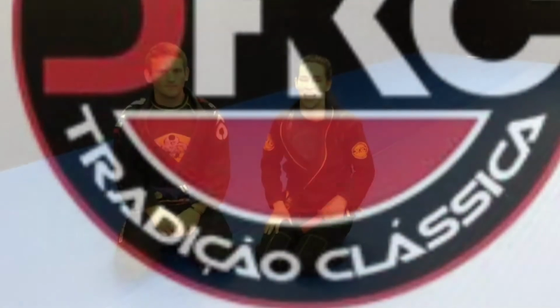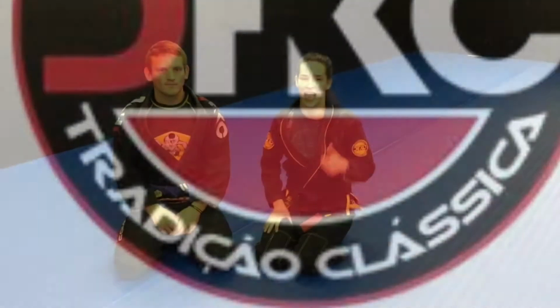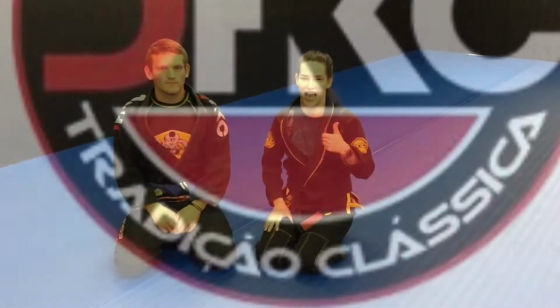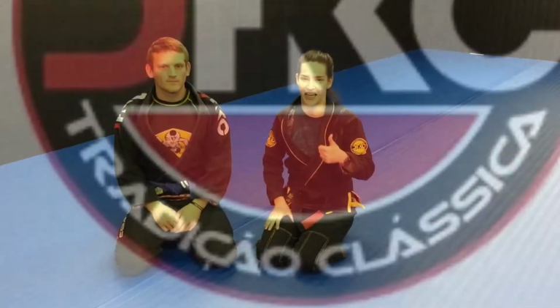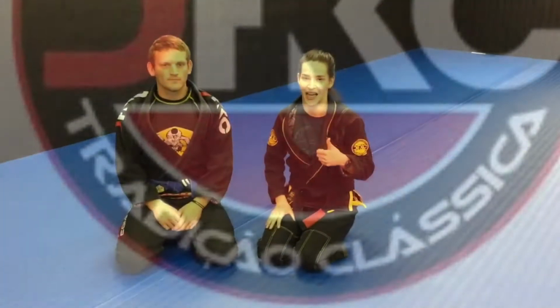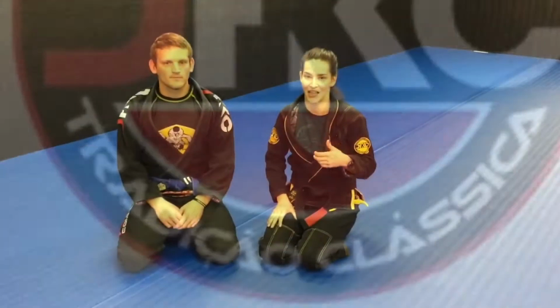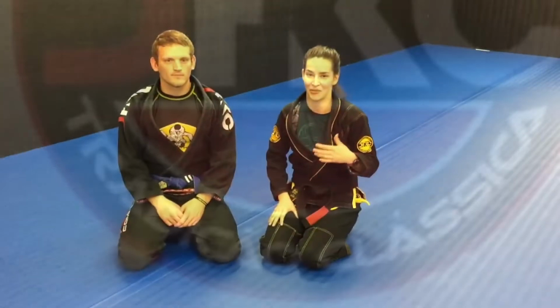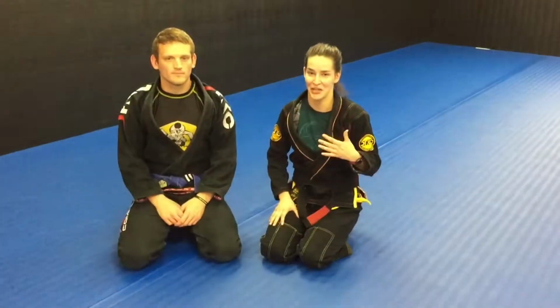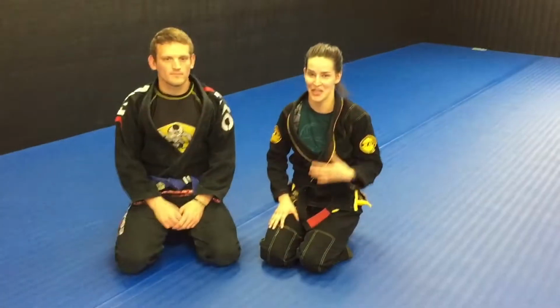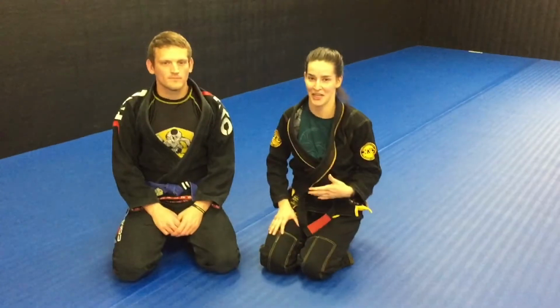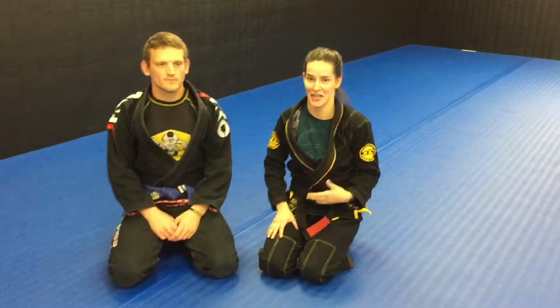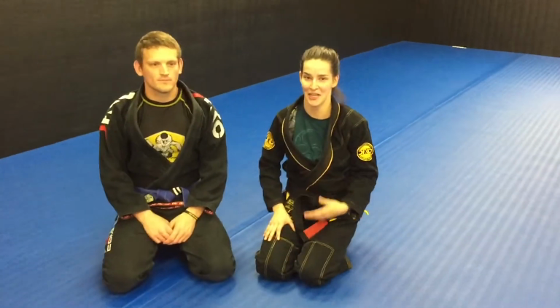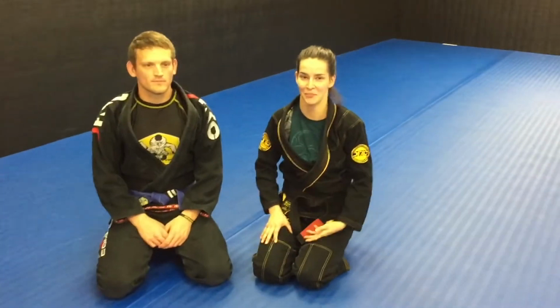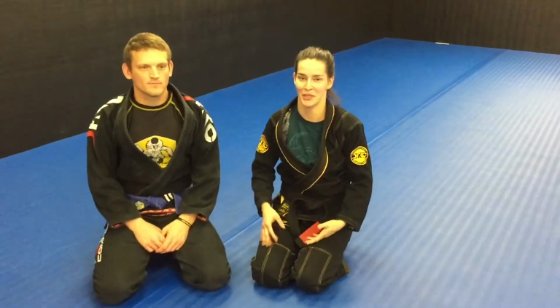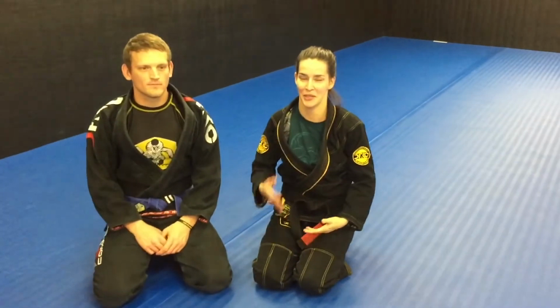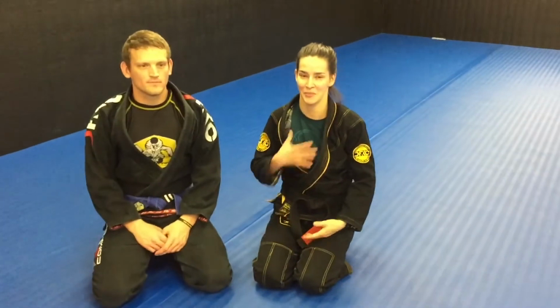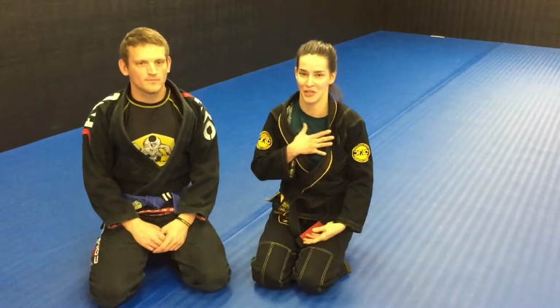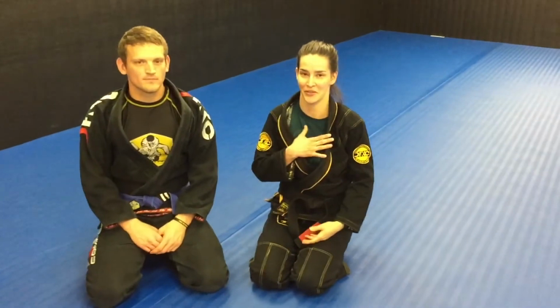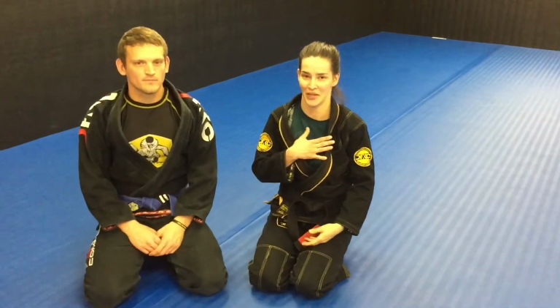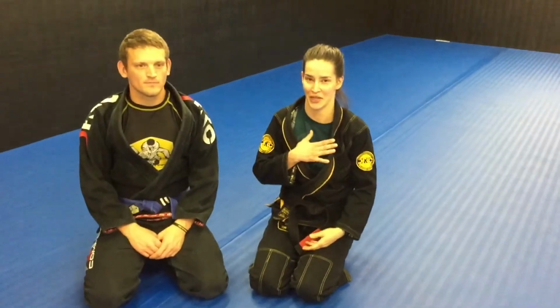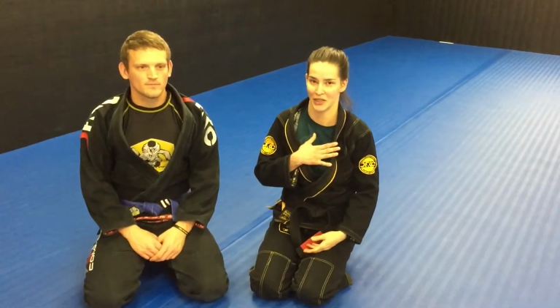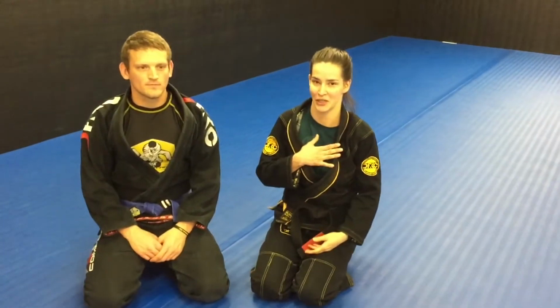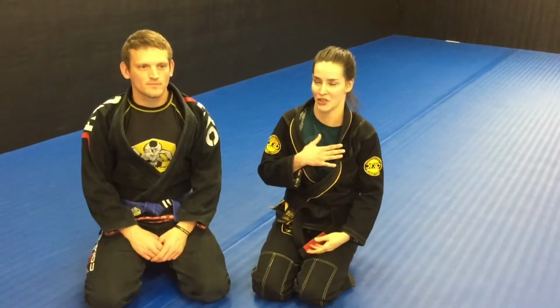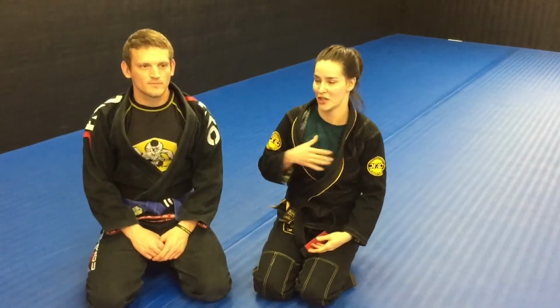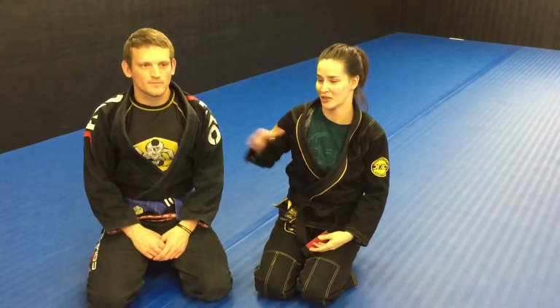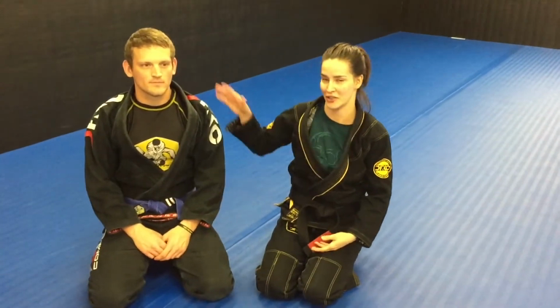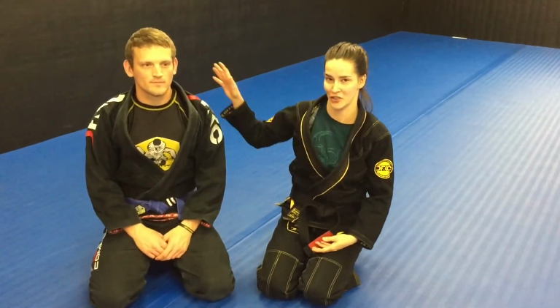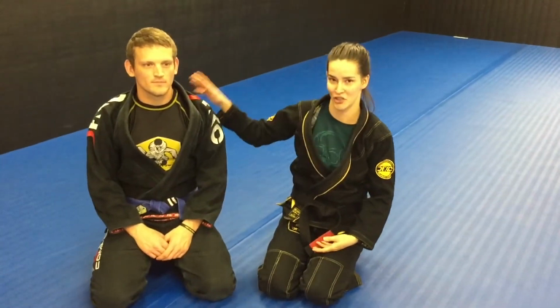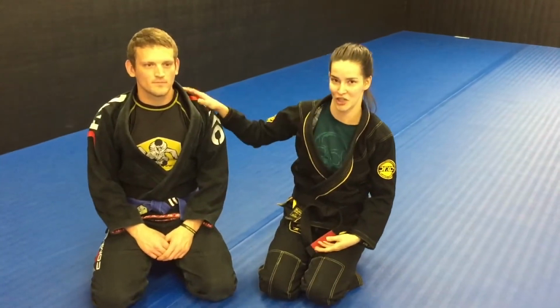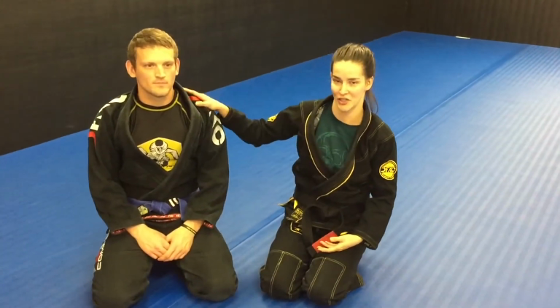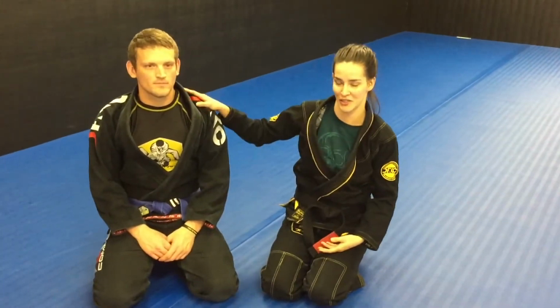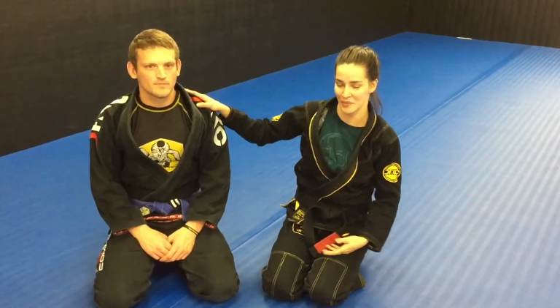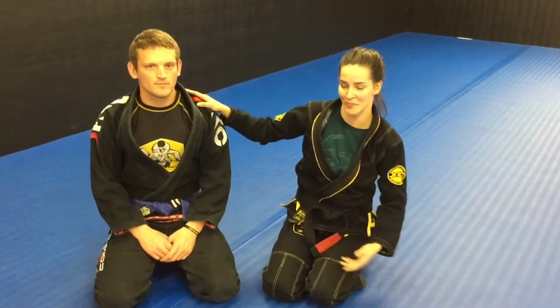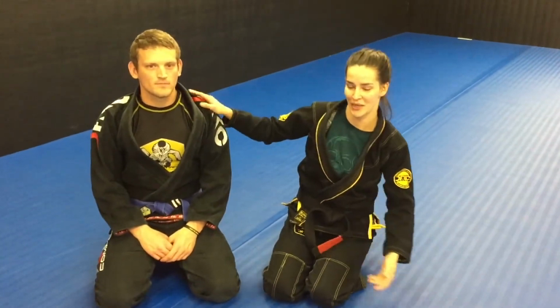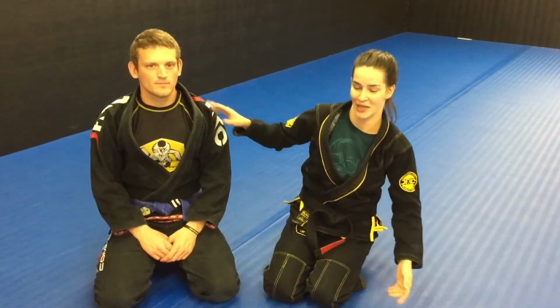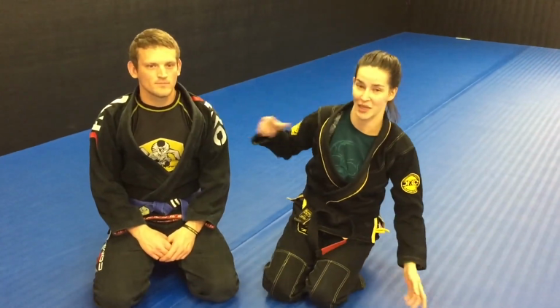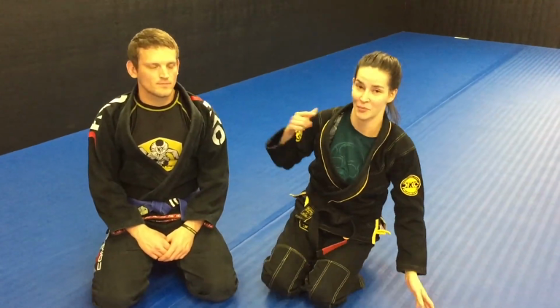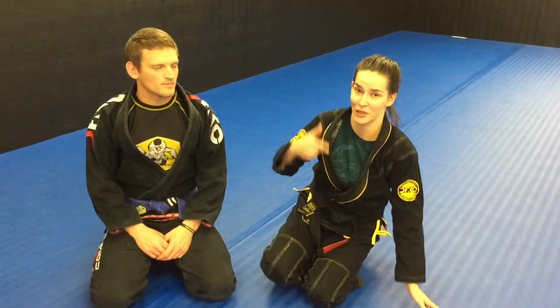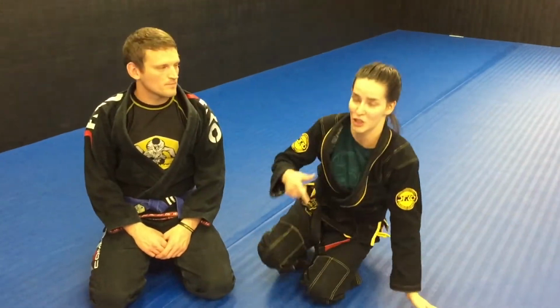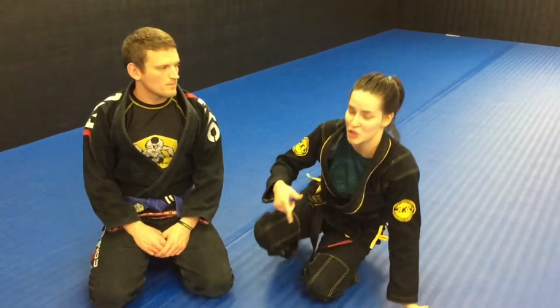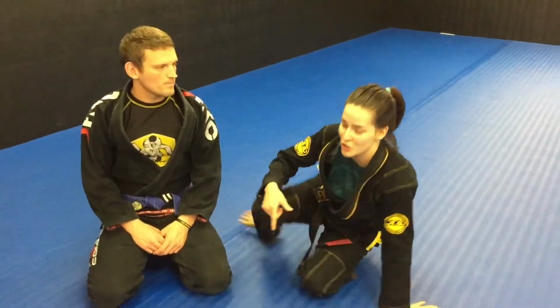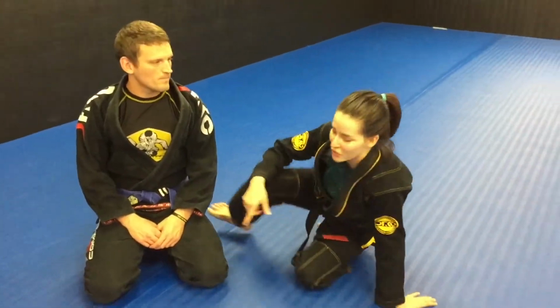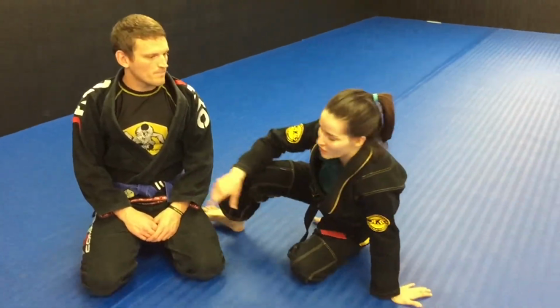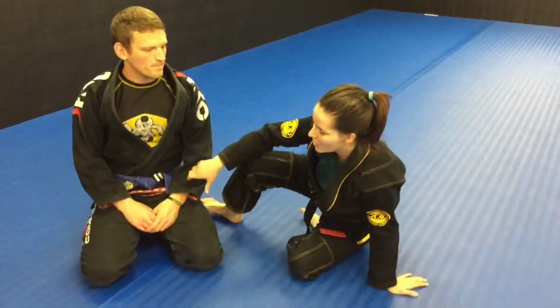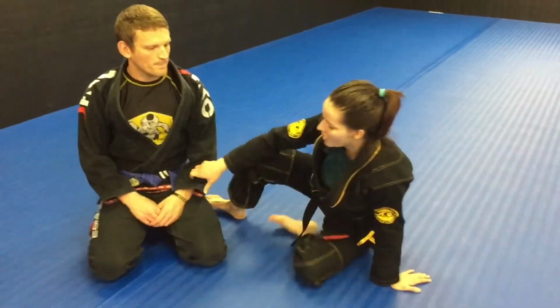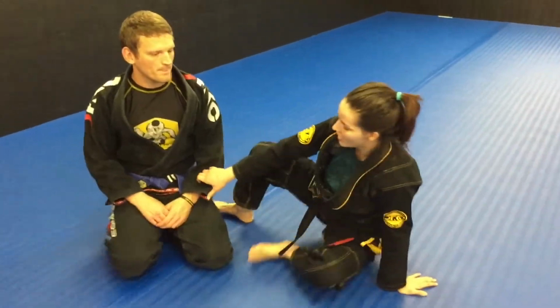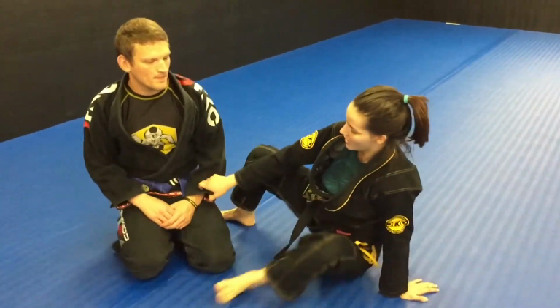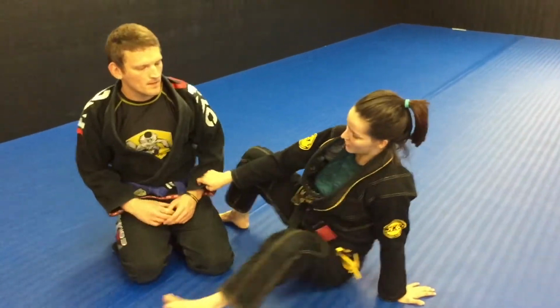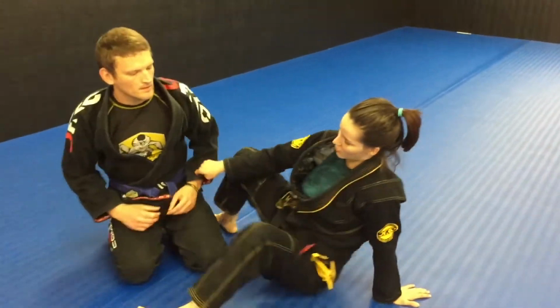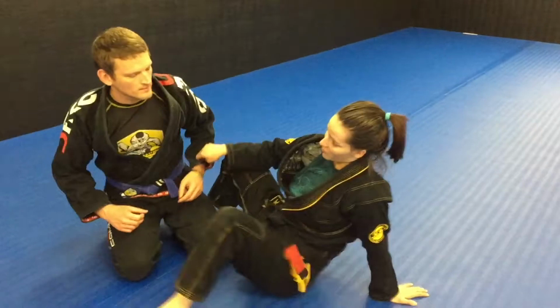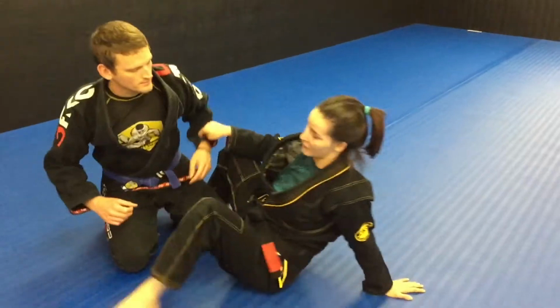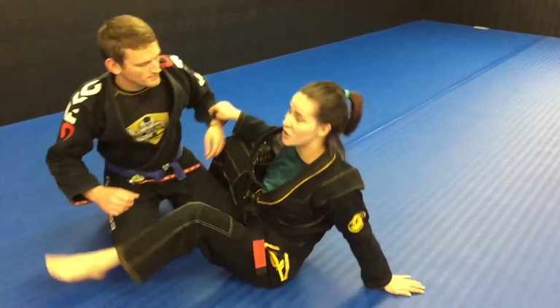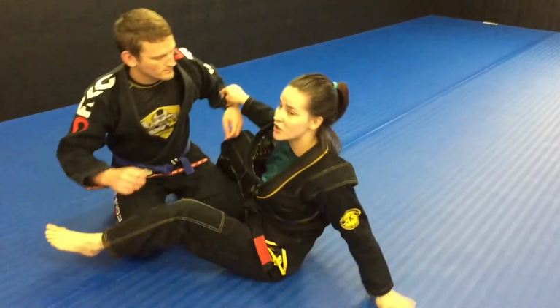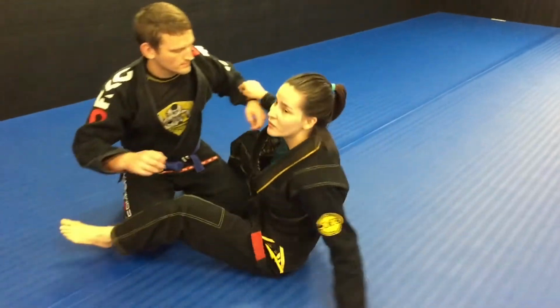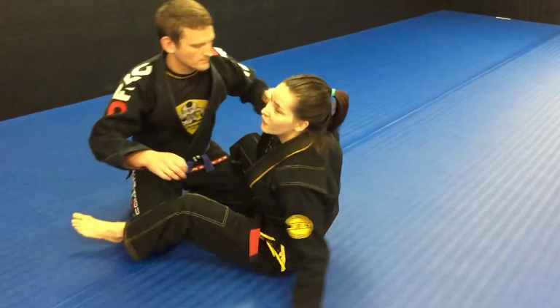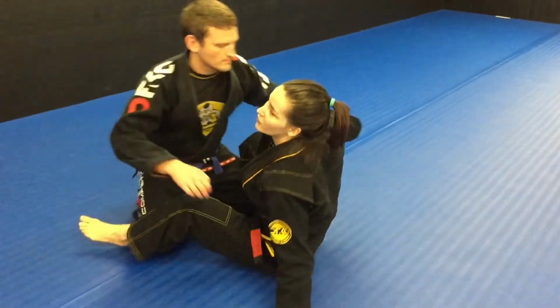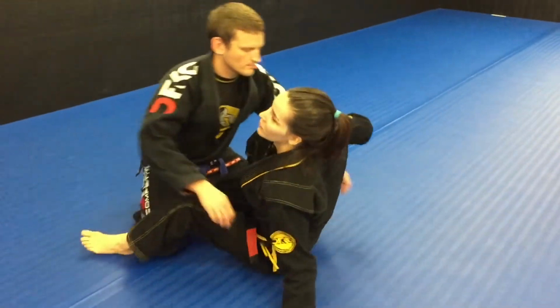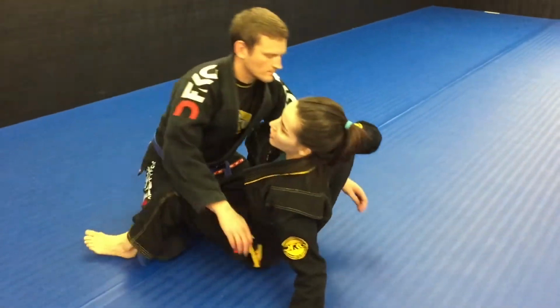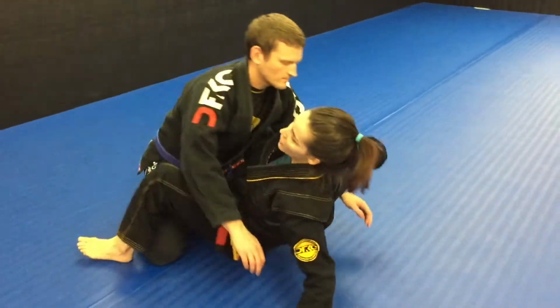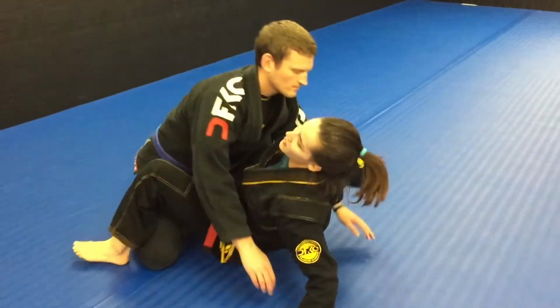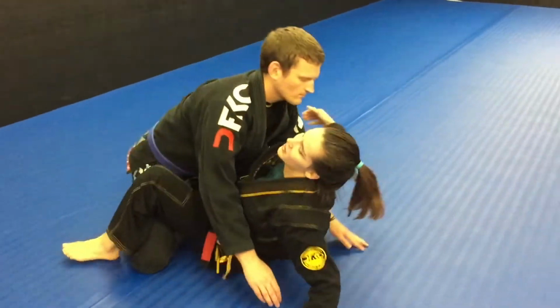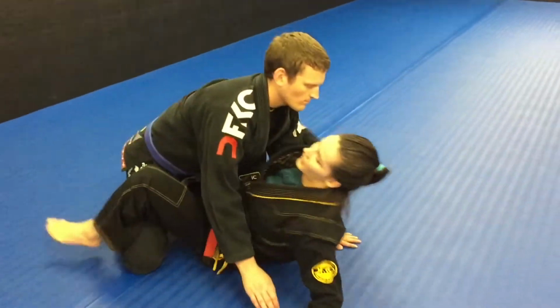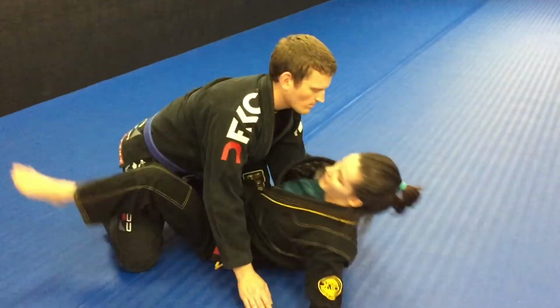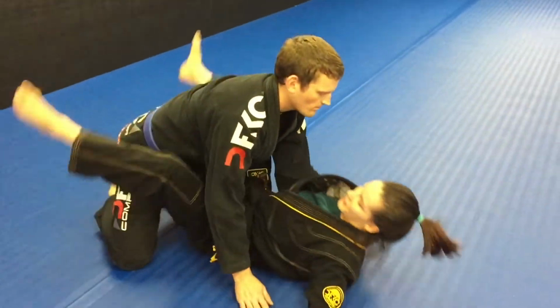Hi guys, we're here again. My name is Andrea and this is Justin, and I'm going to show a submission from close to time.